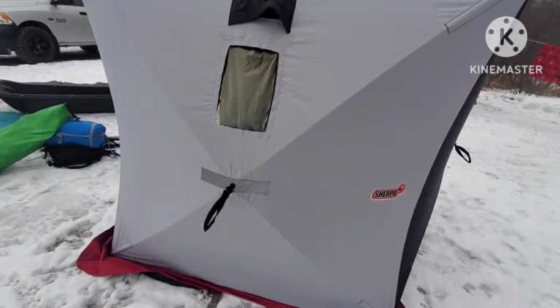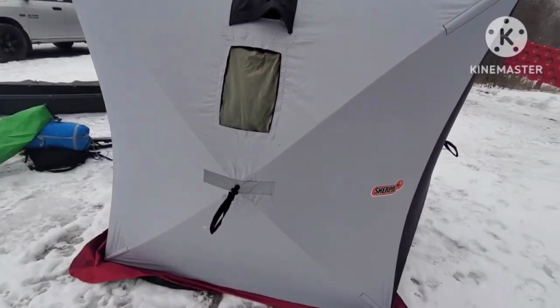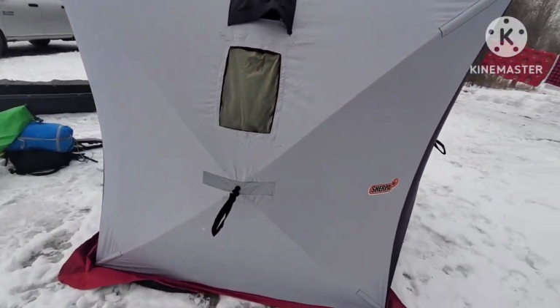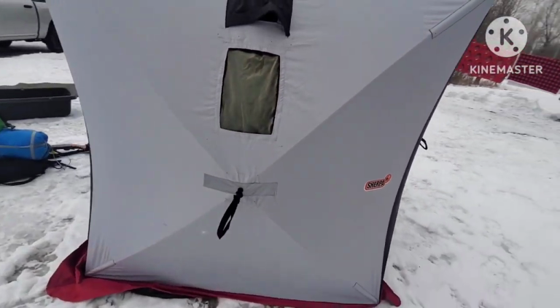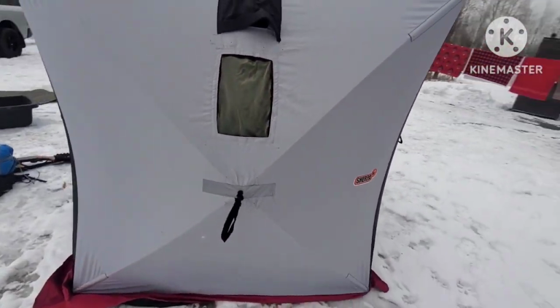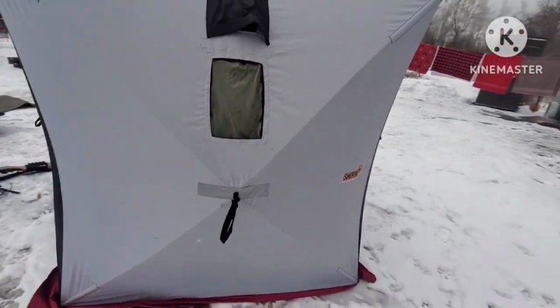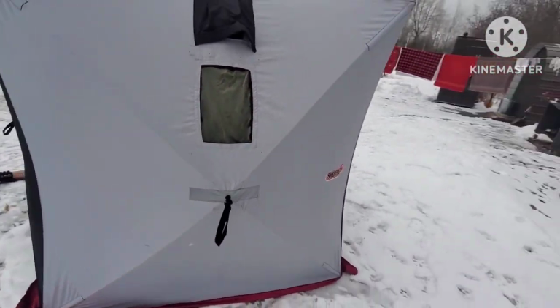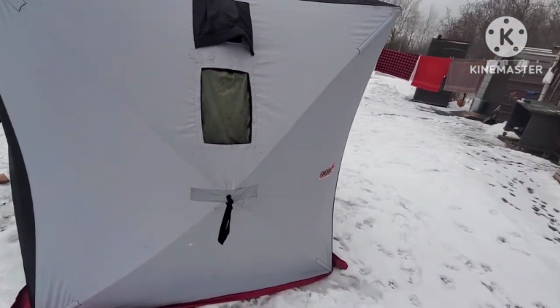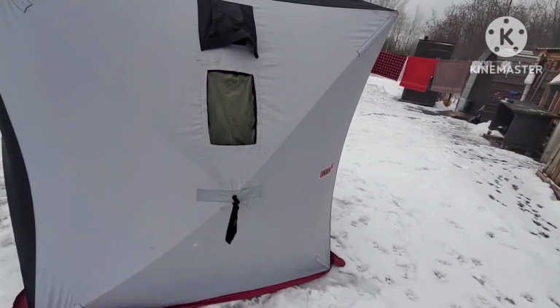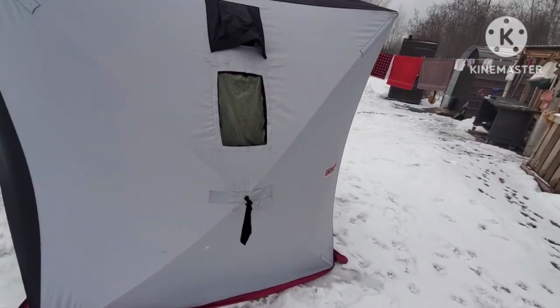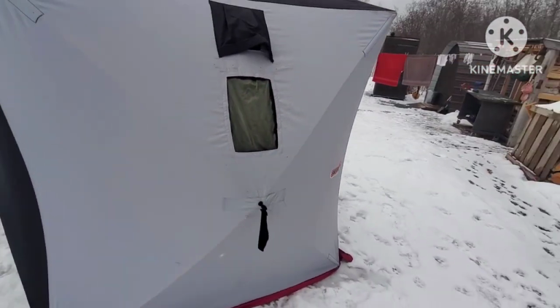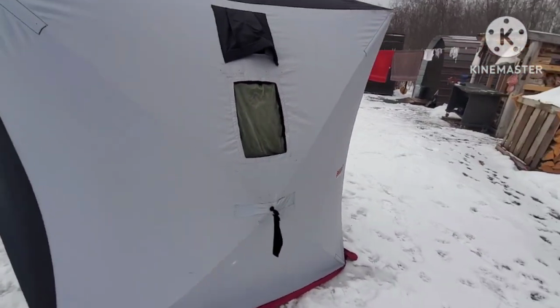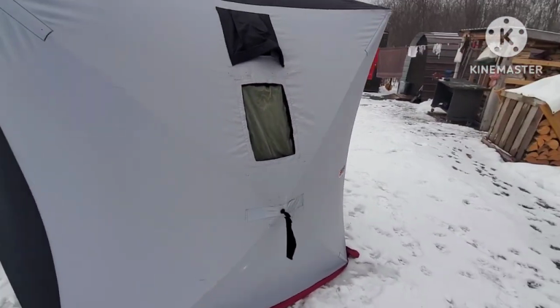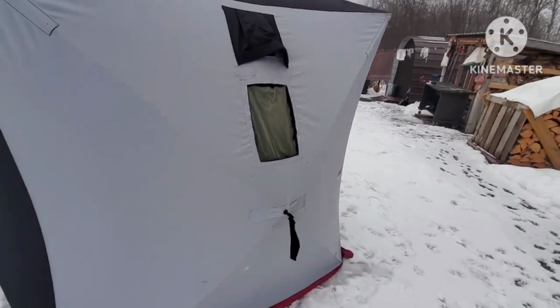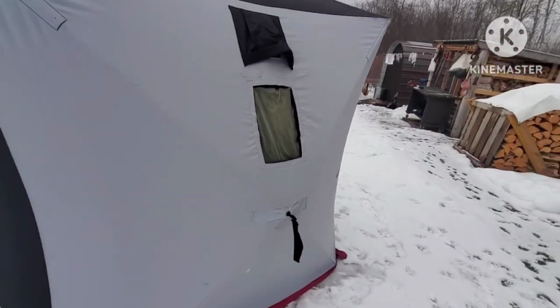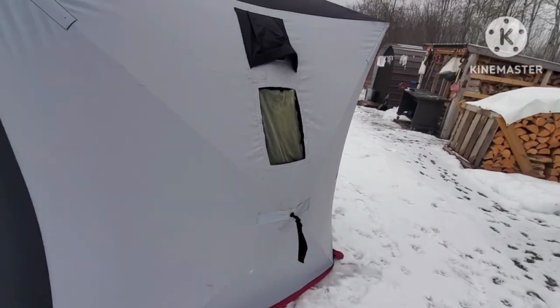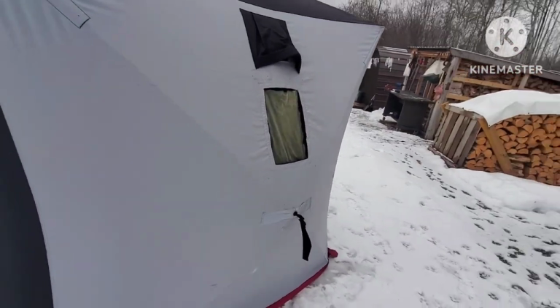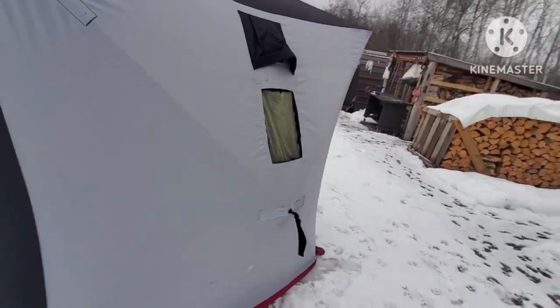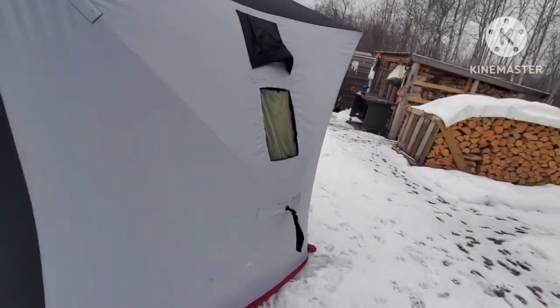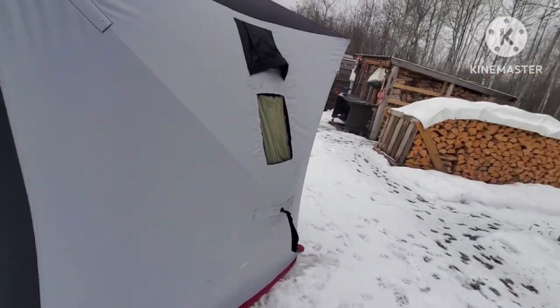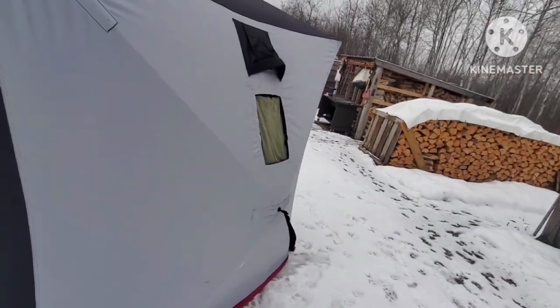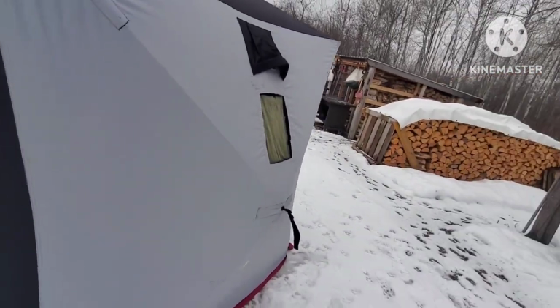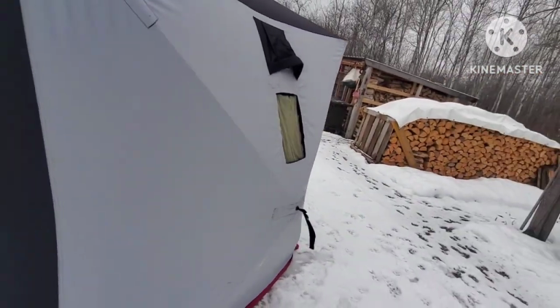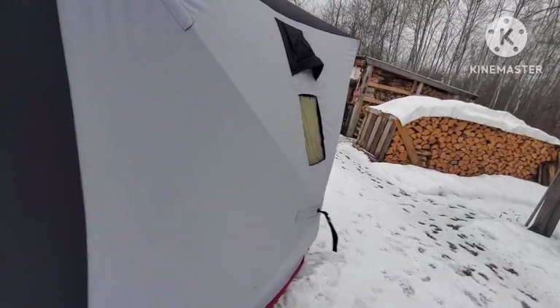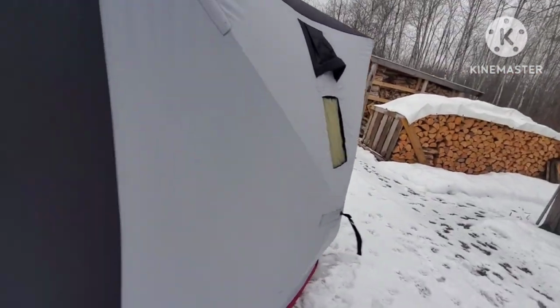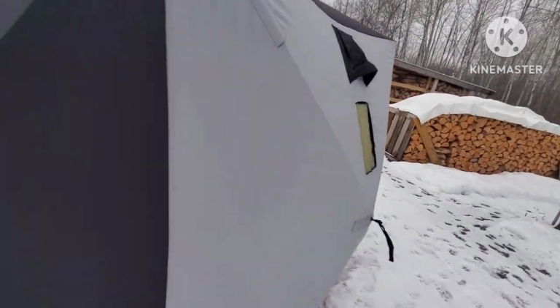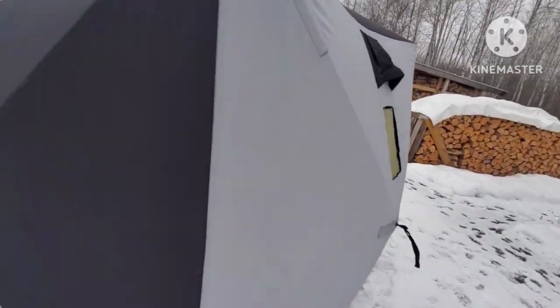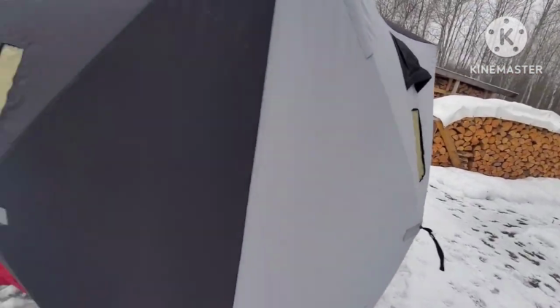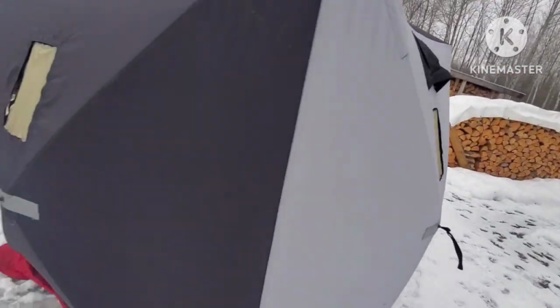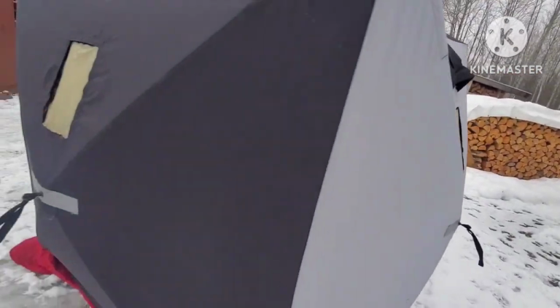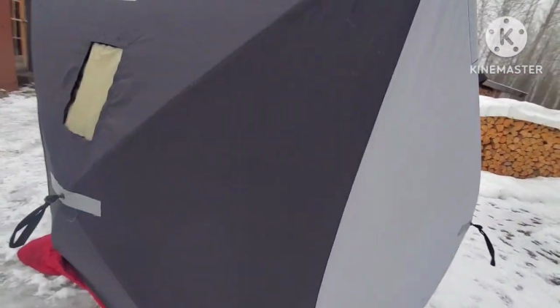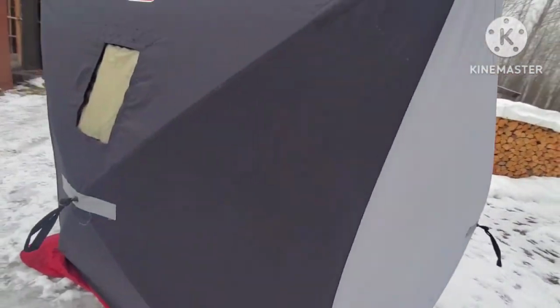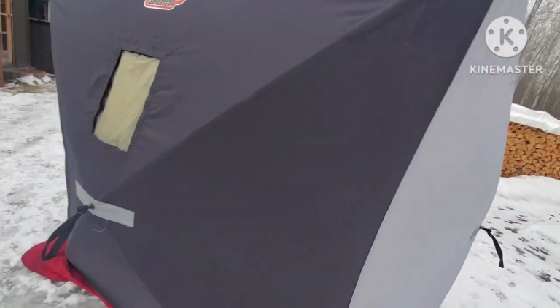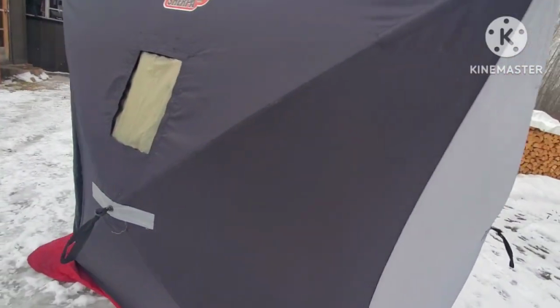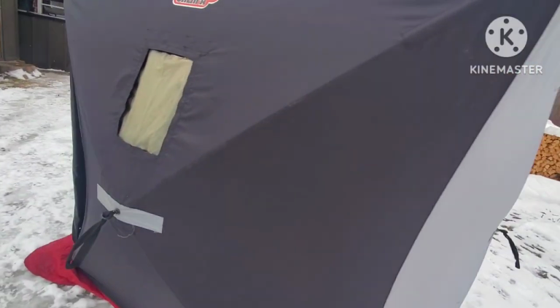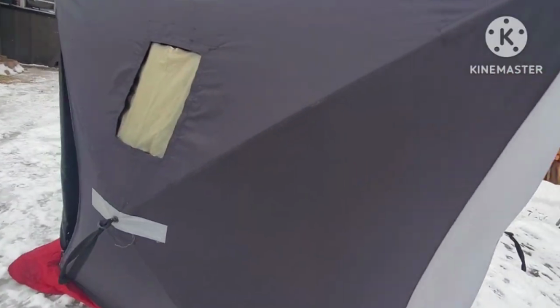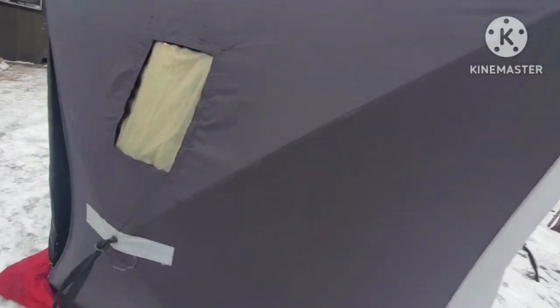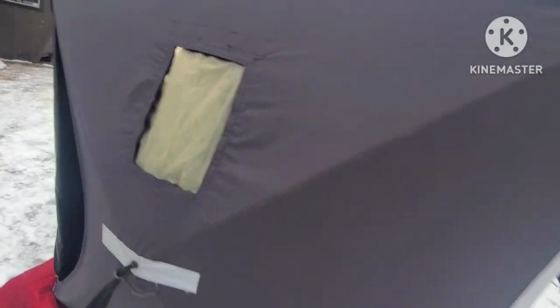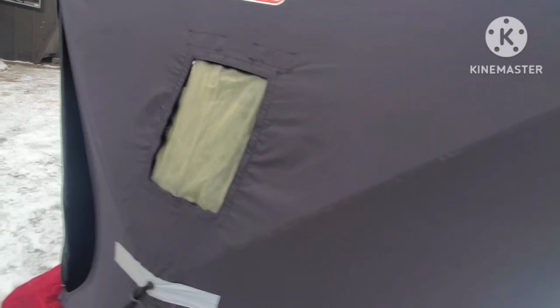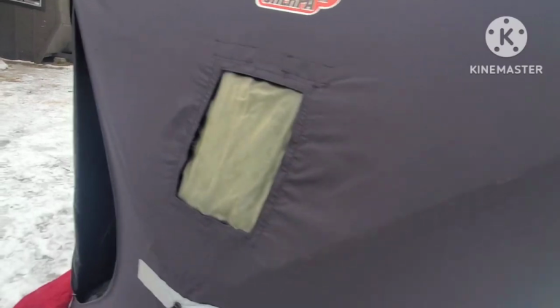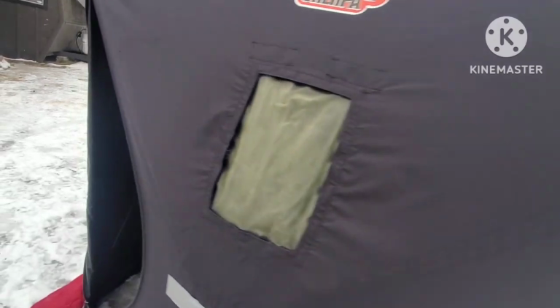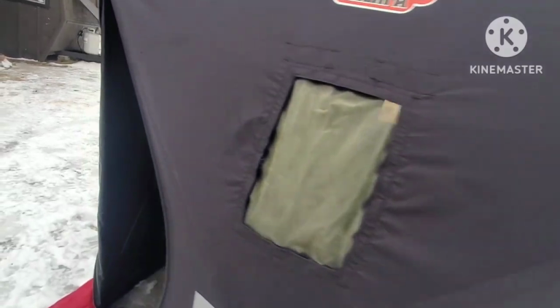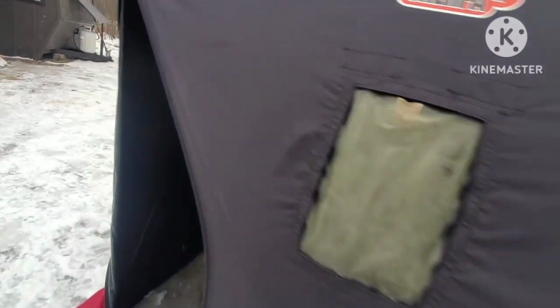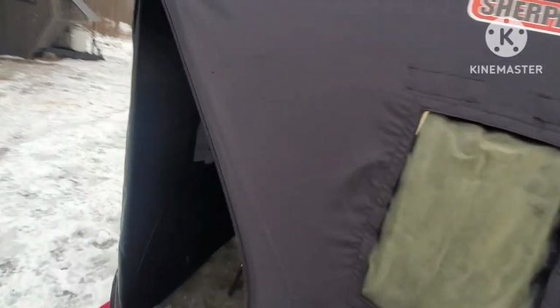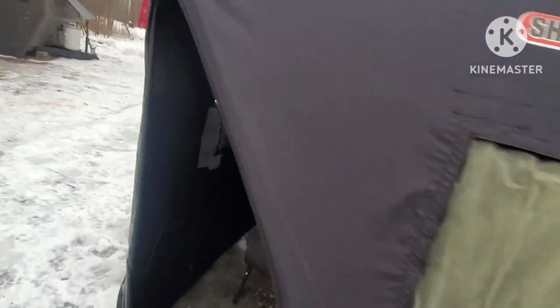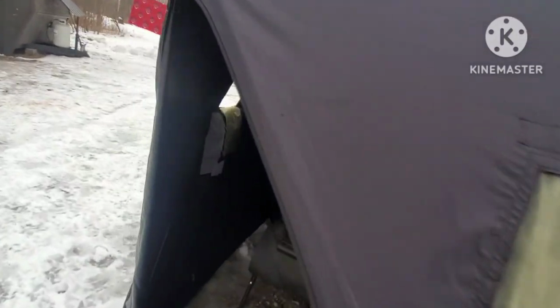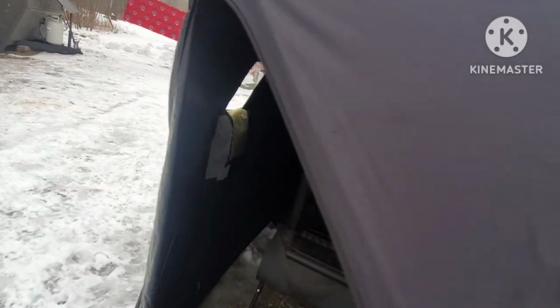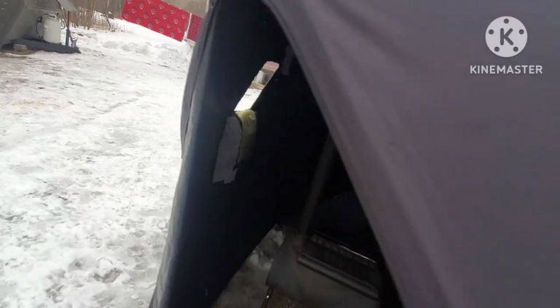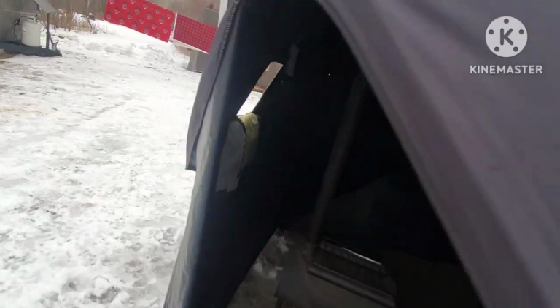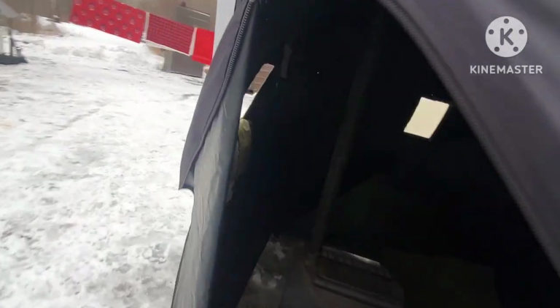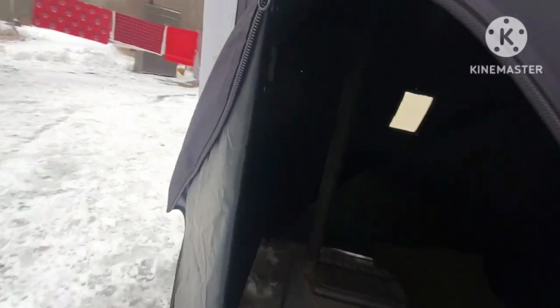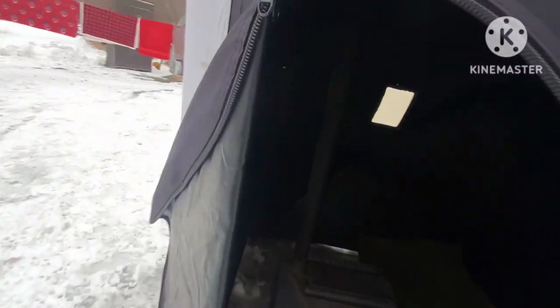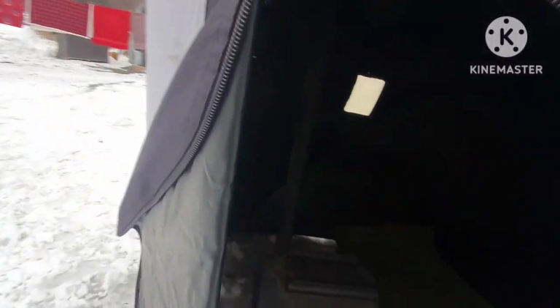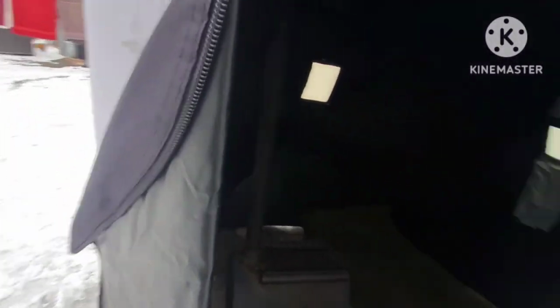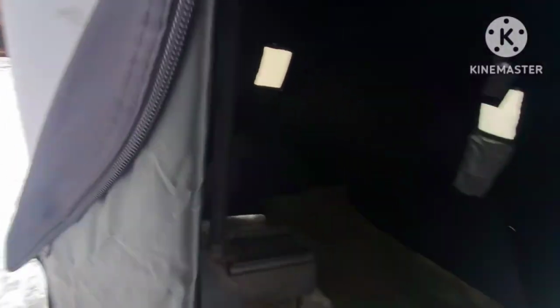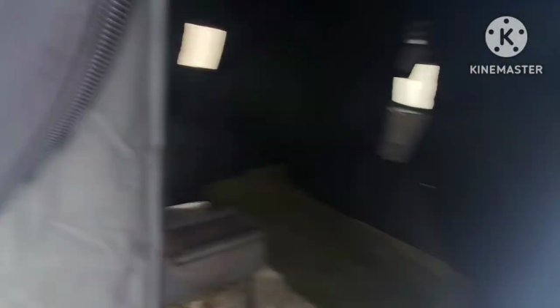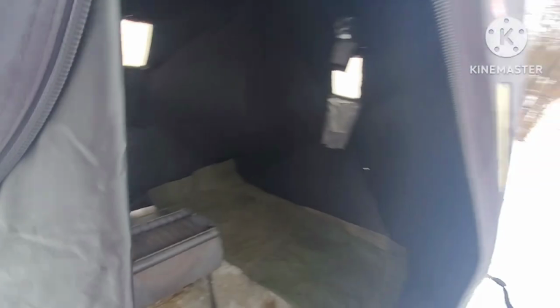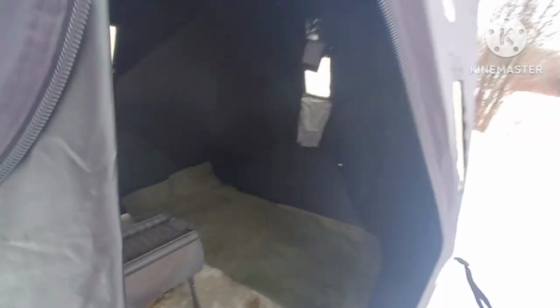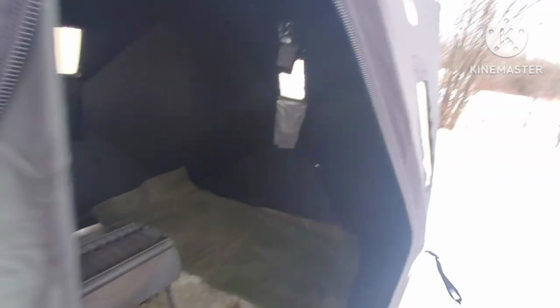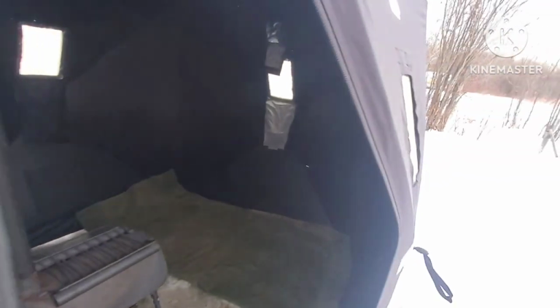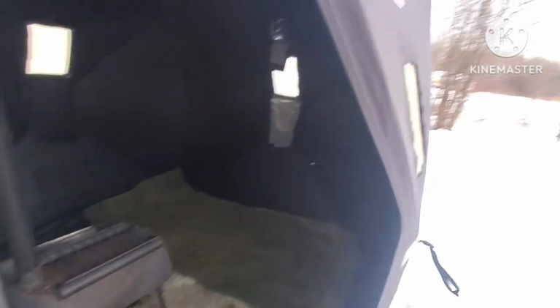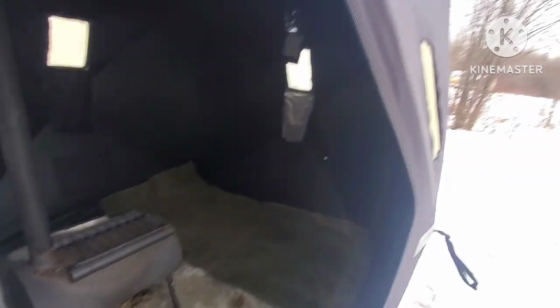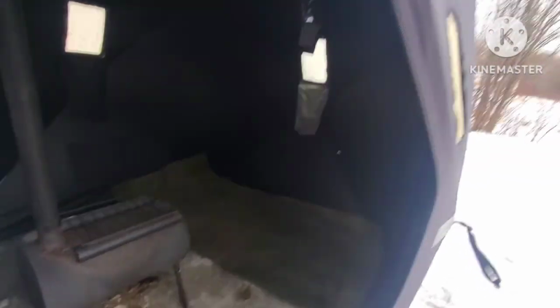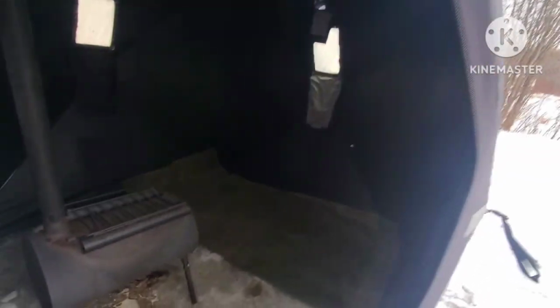This thing is pretty cool. It cuts the wind like crazy, has lots of ventilation, lots of windows — for me it's just great.